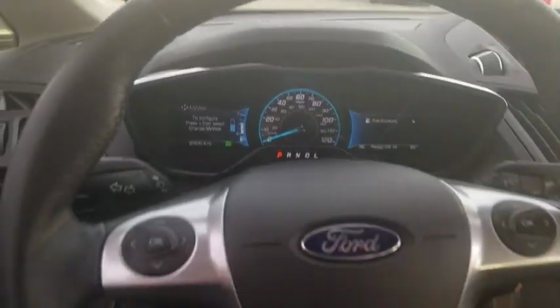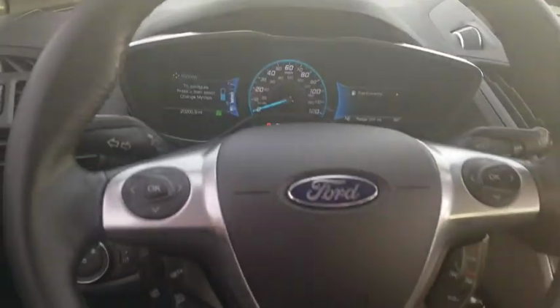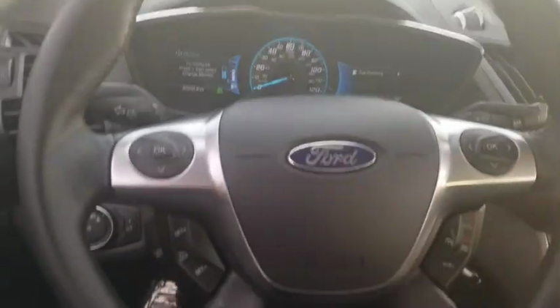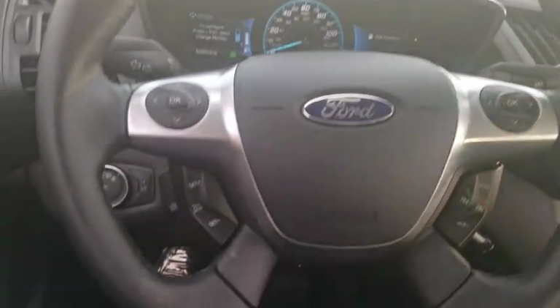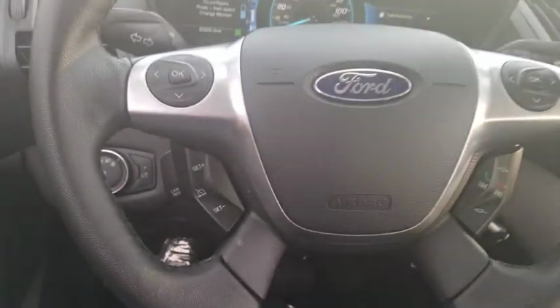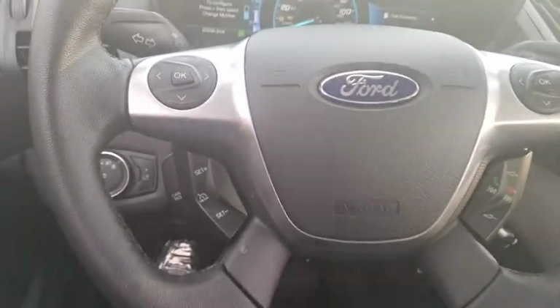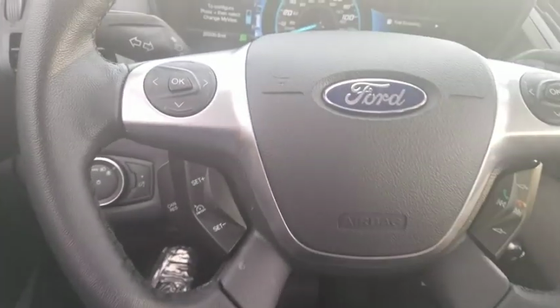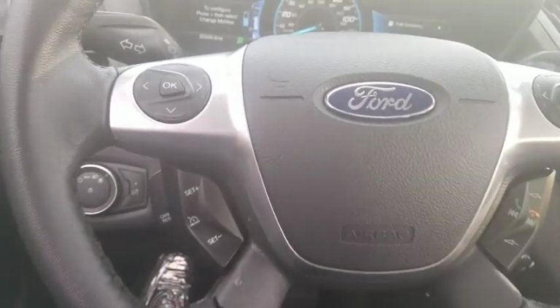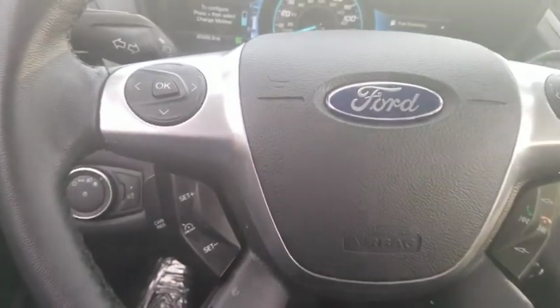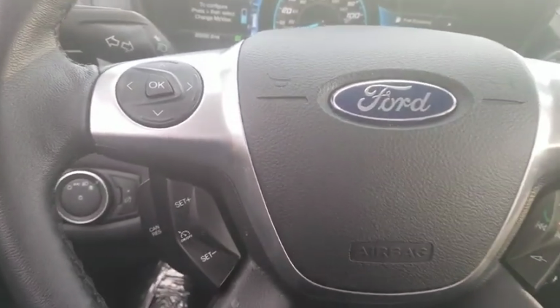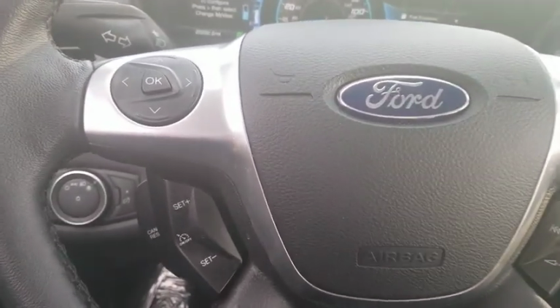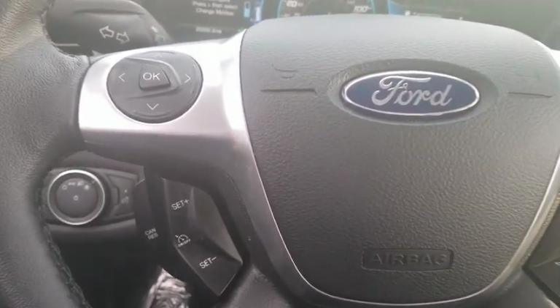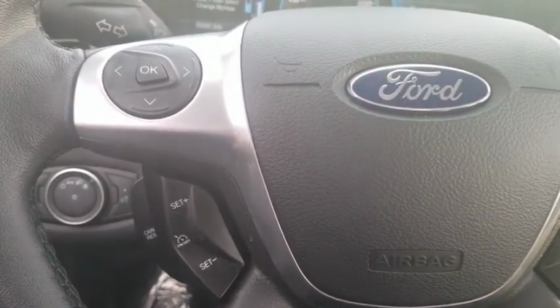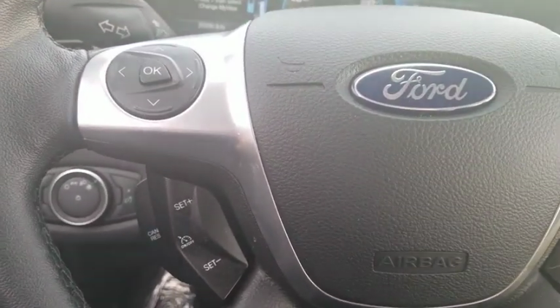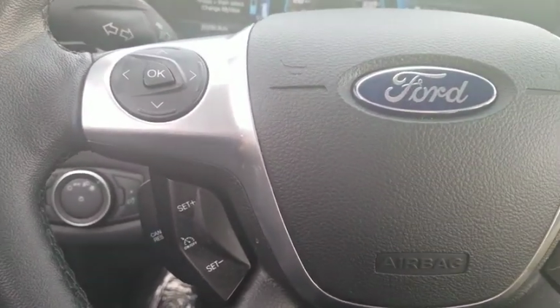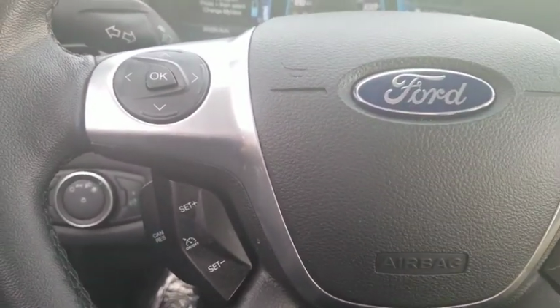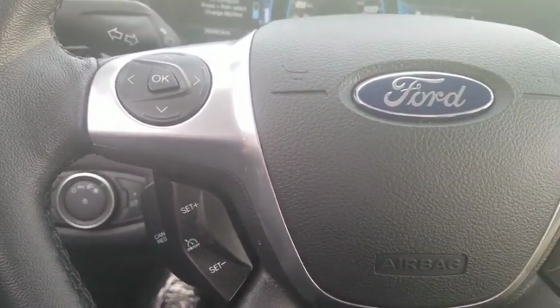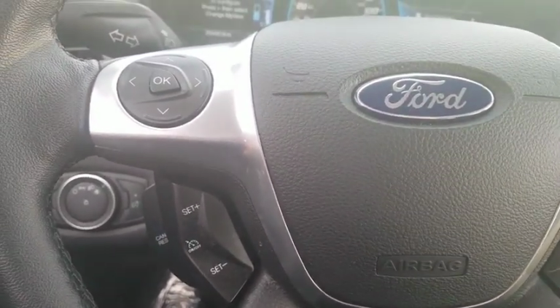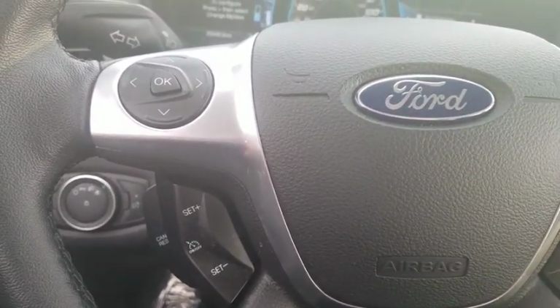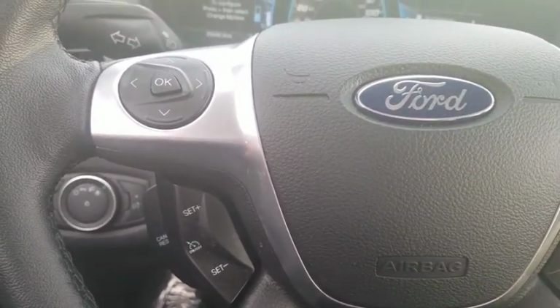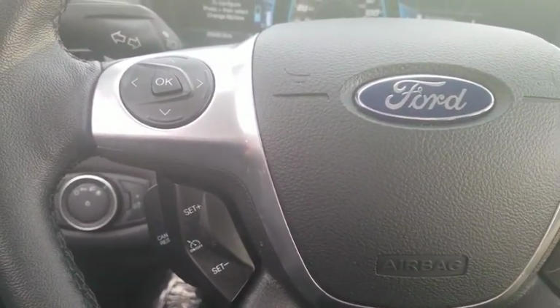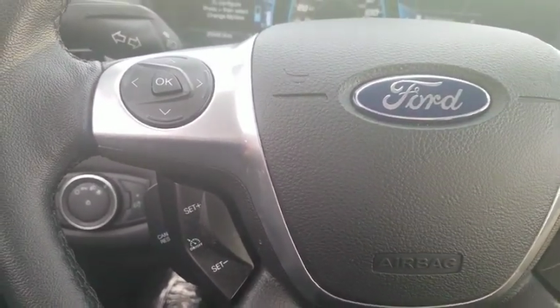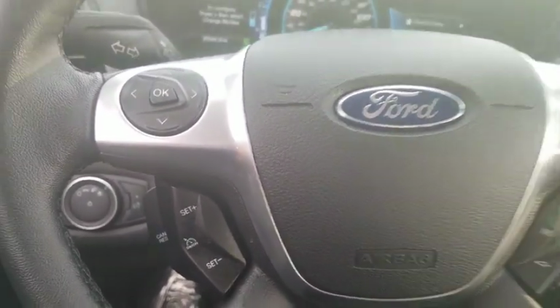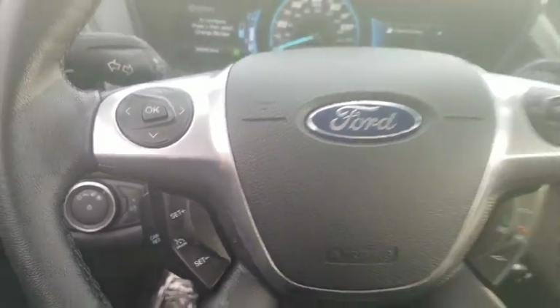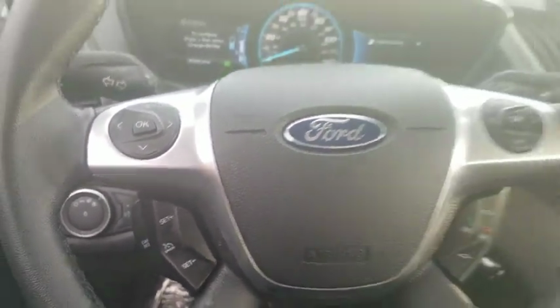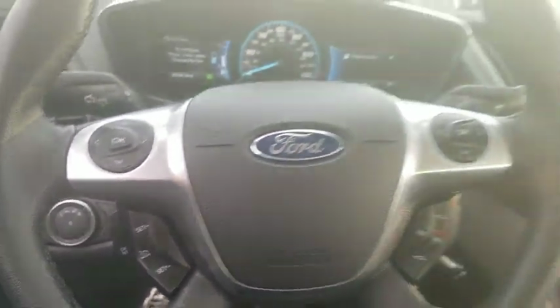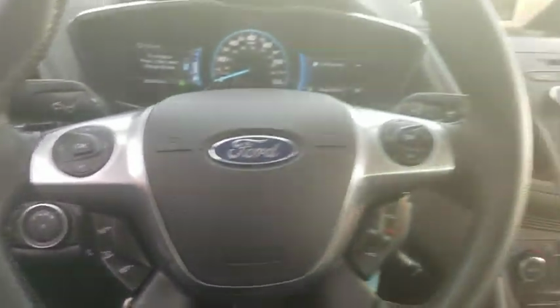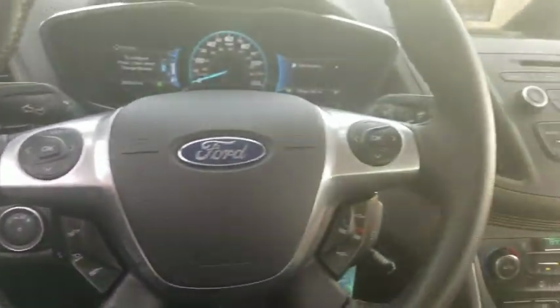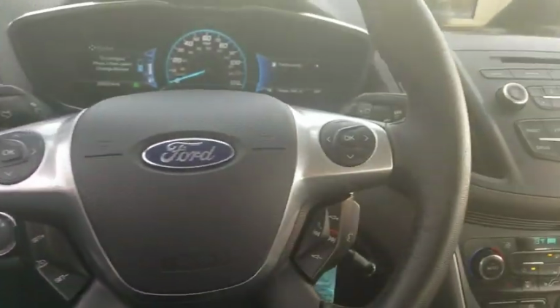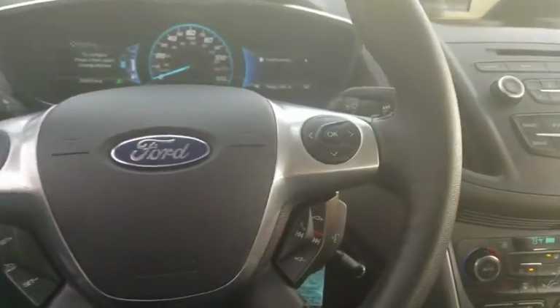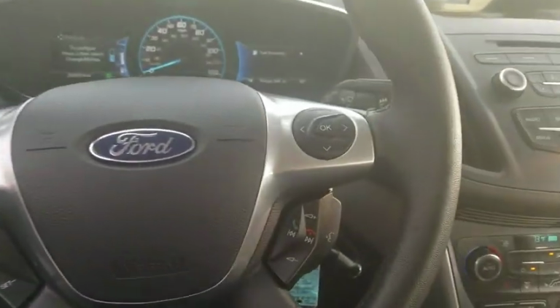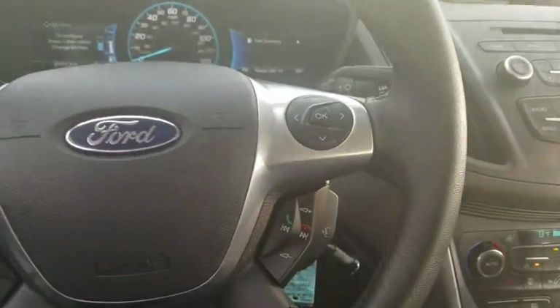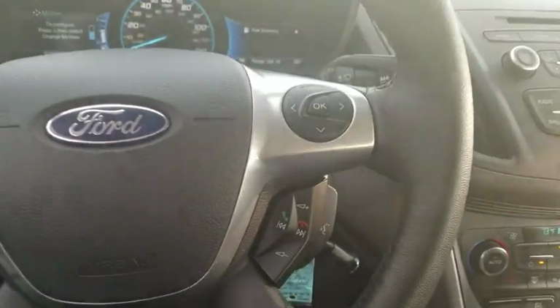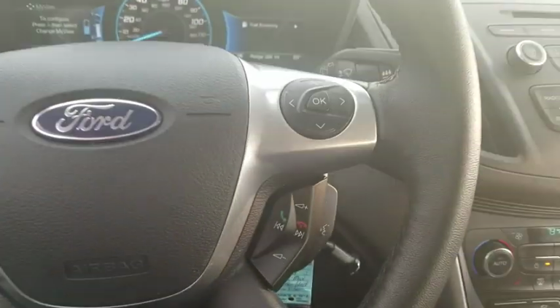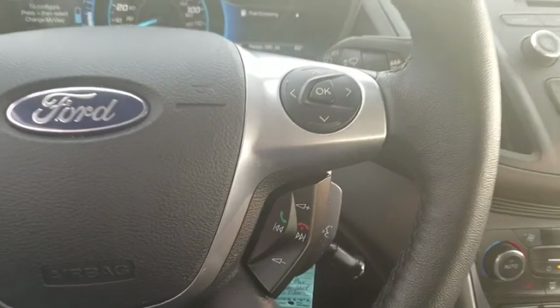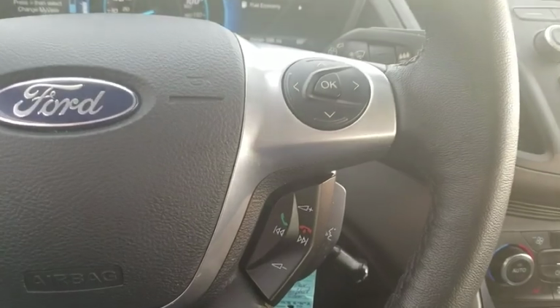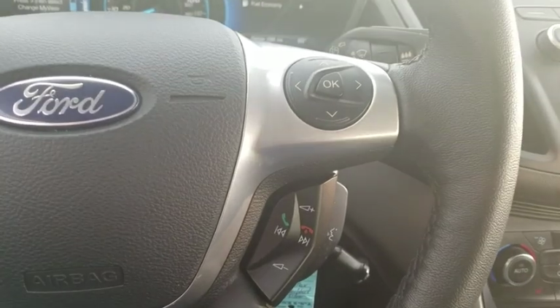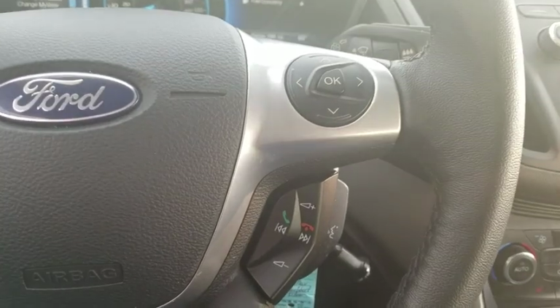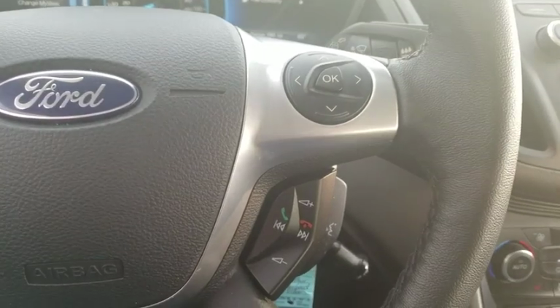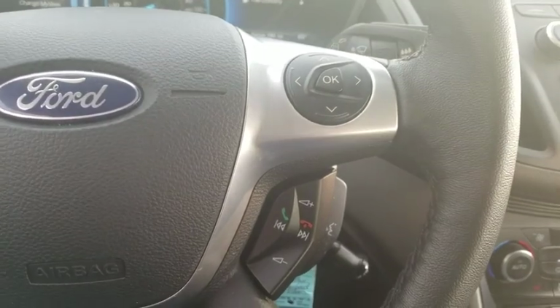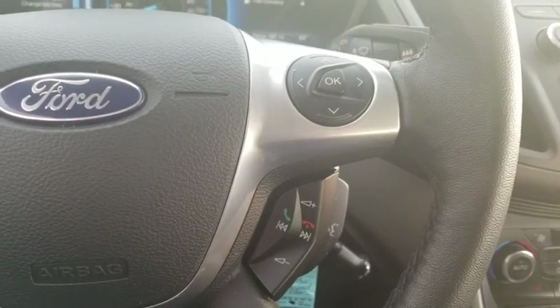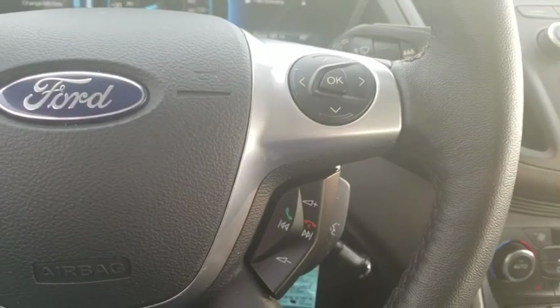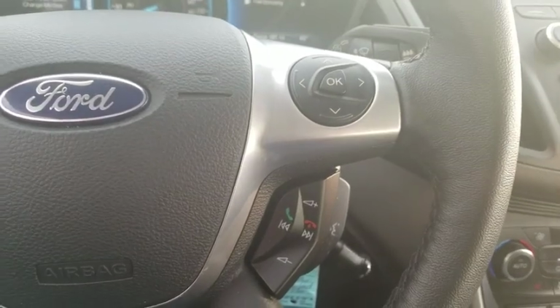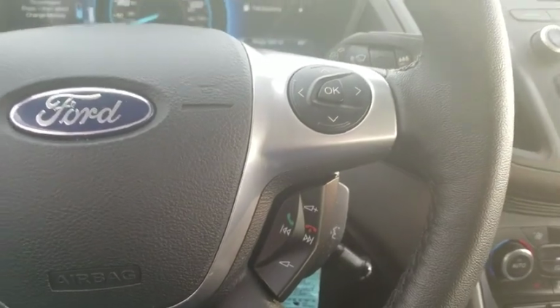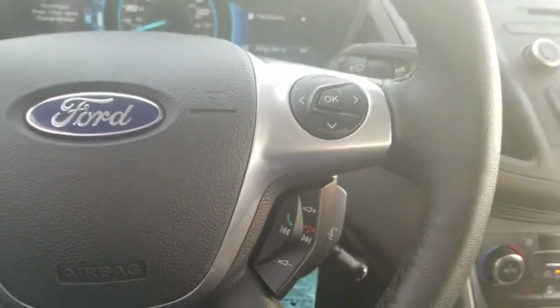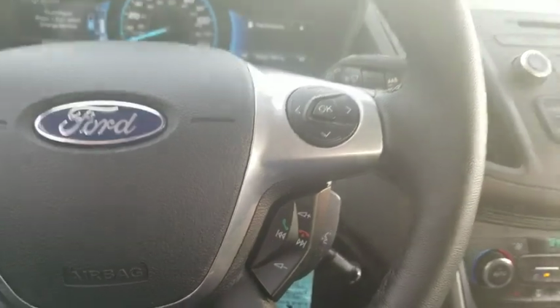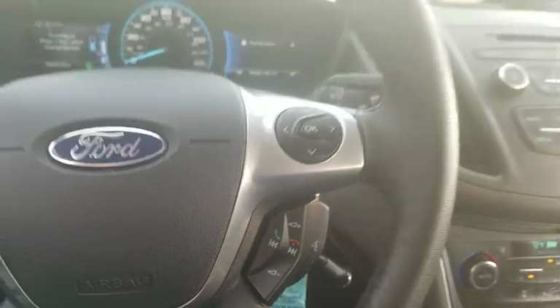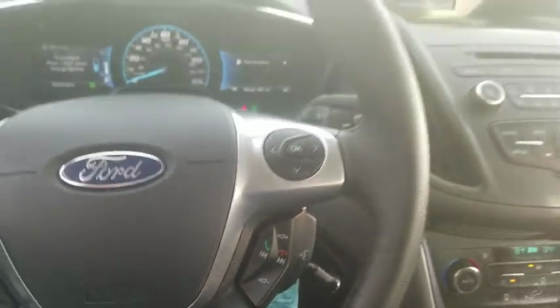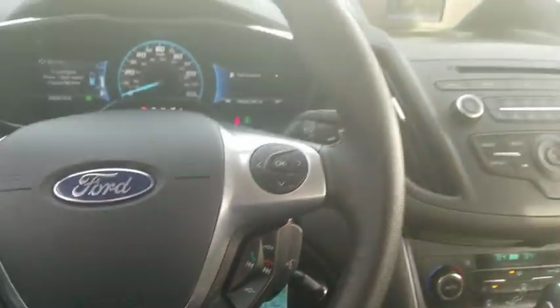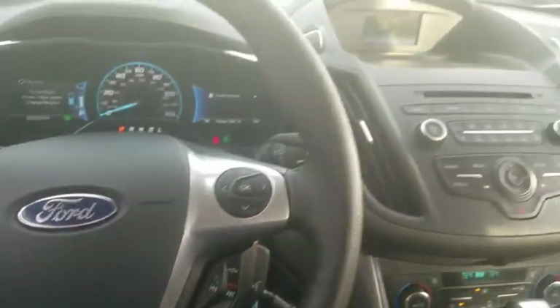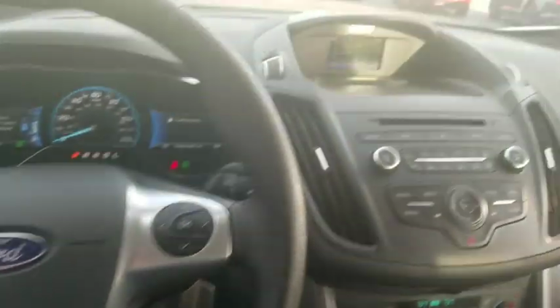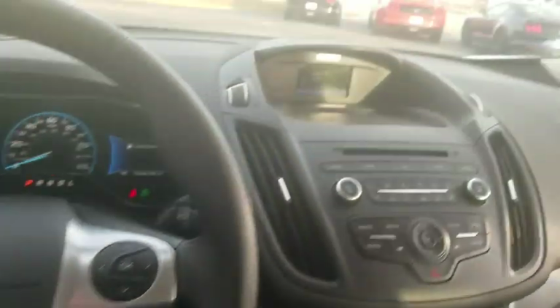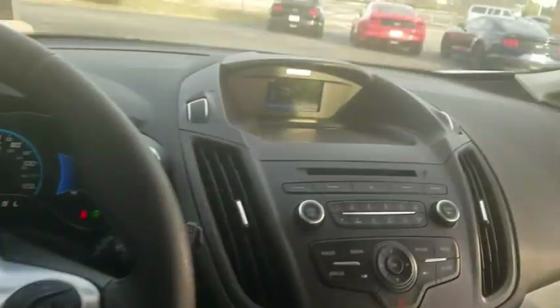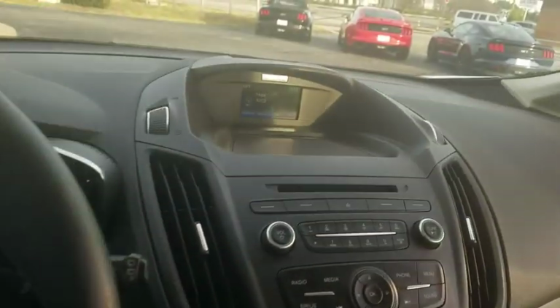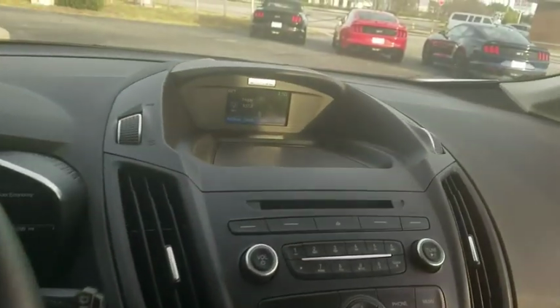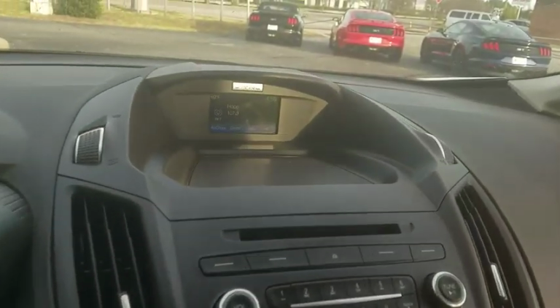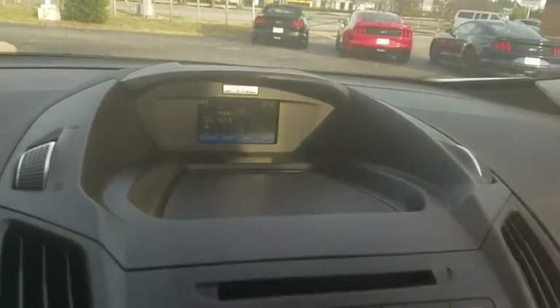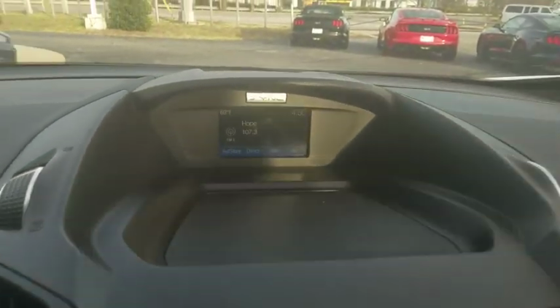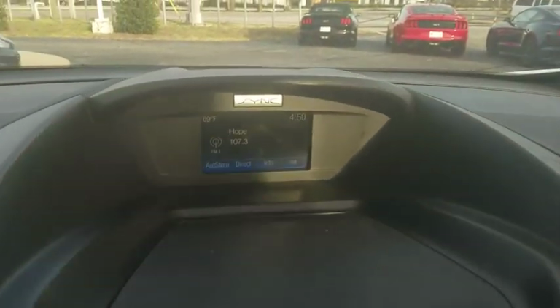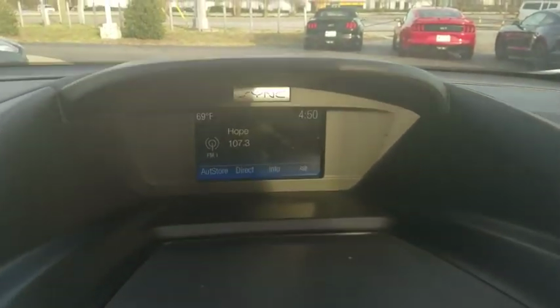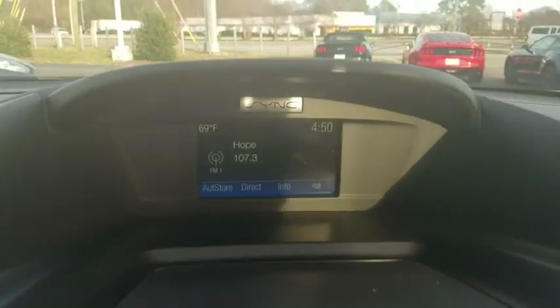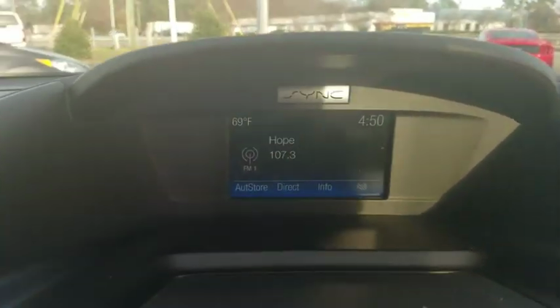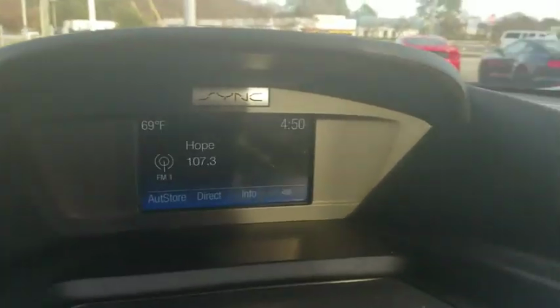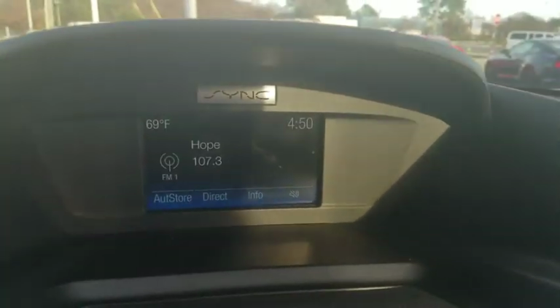Remote keyless entry, brake assist, panic alarm, overhead console, tachometer, driver vanity mirror, and front reading lamp.